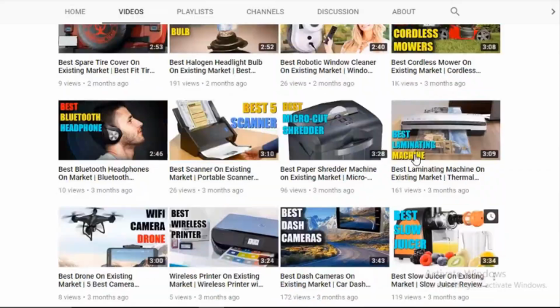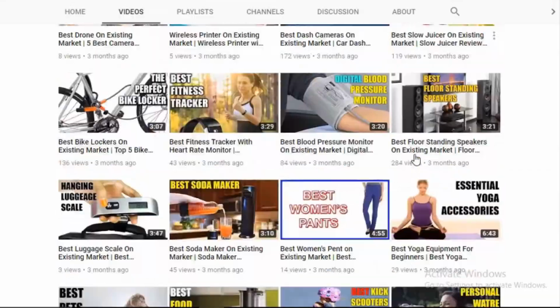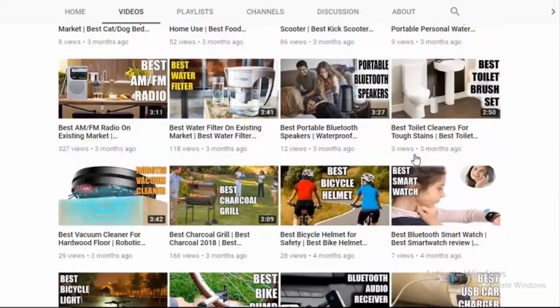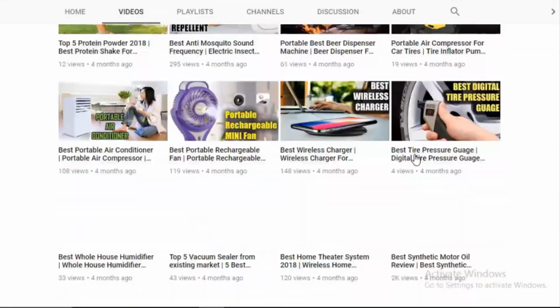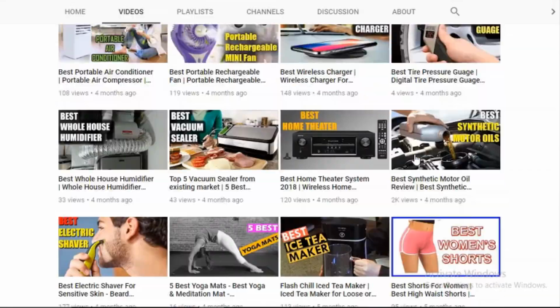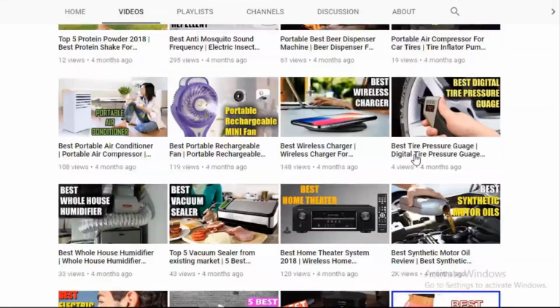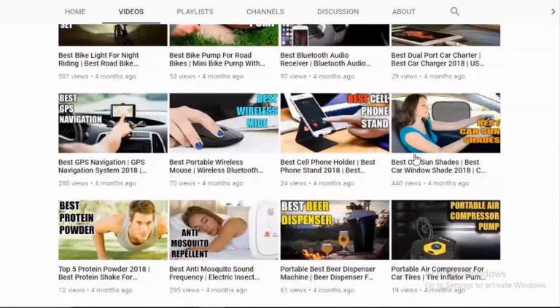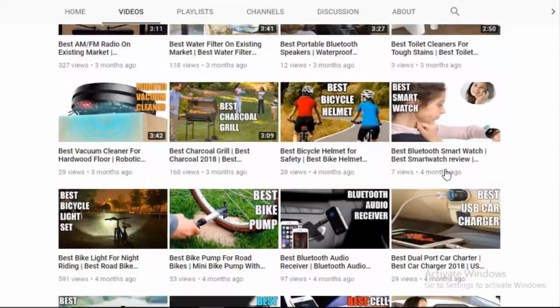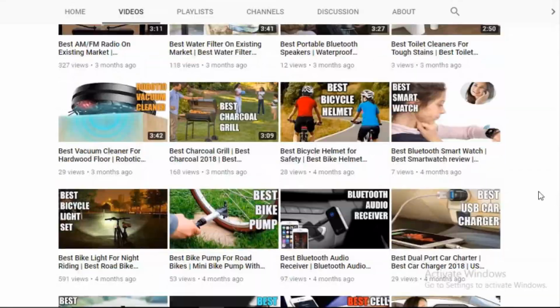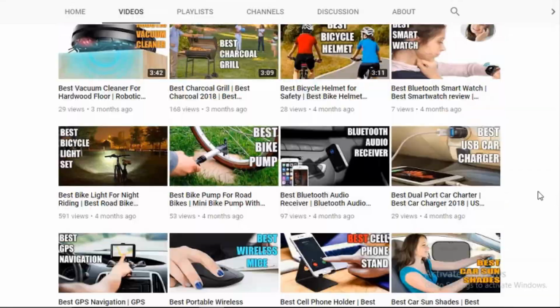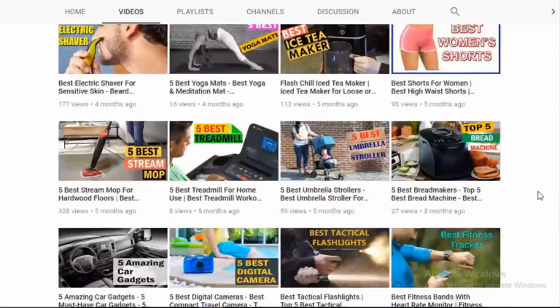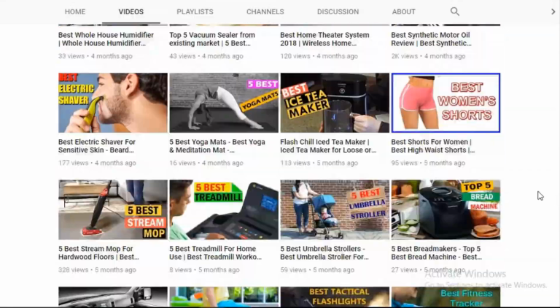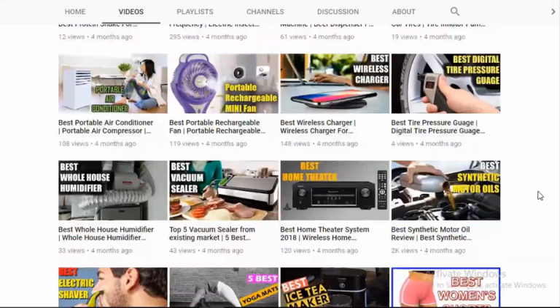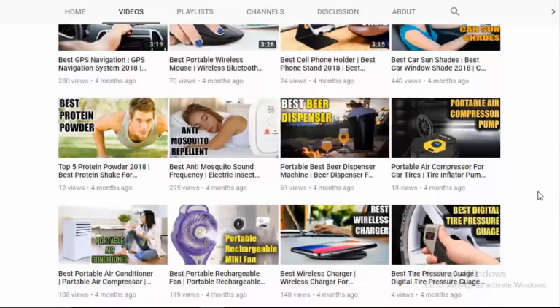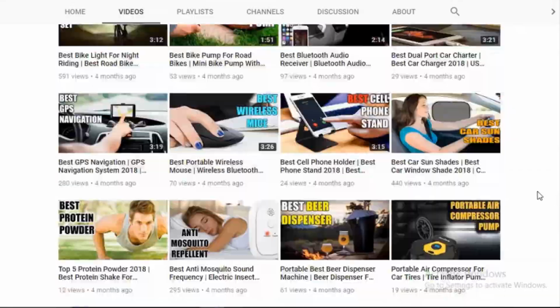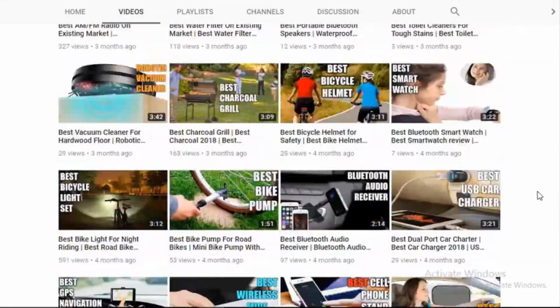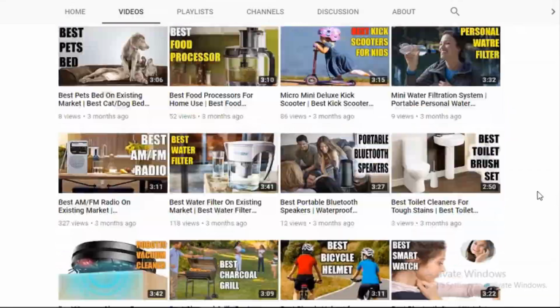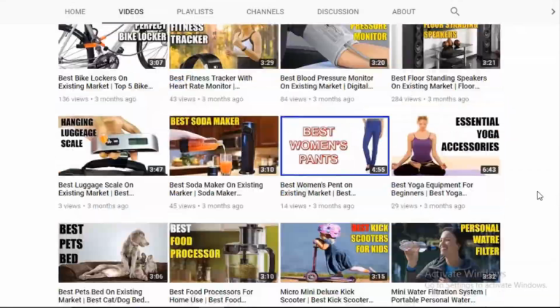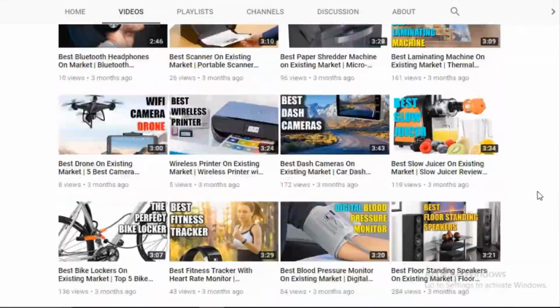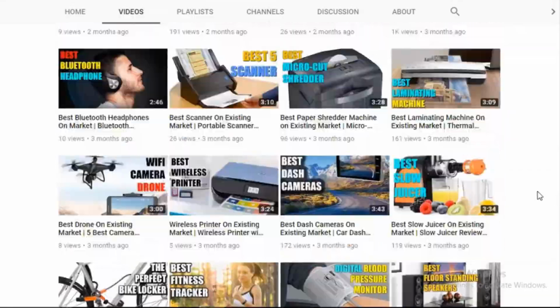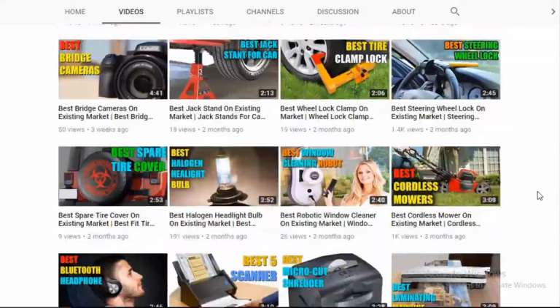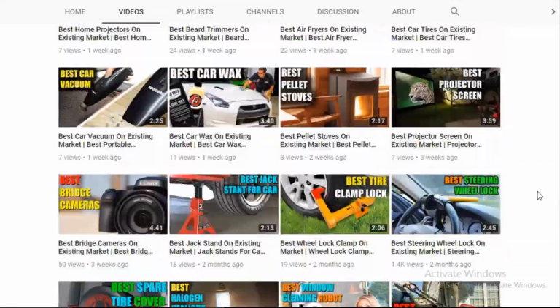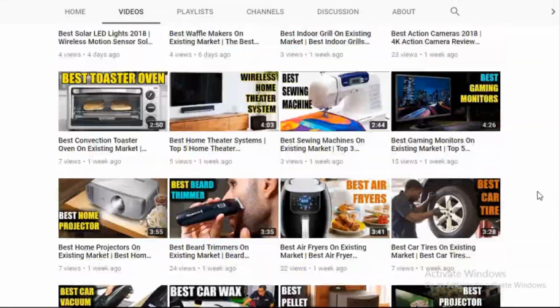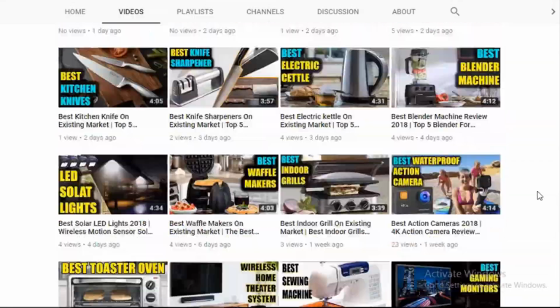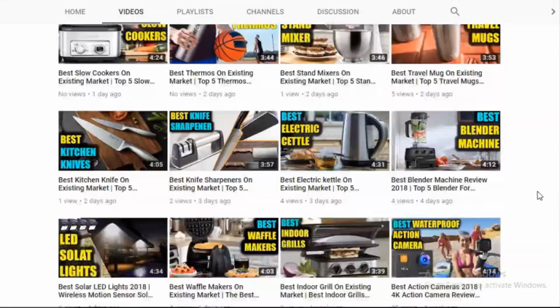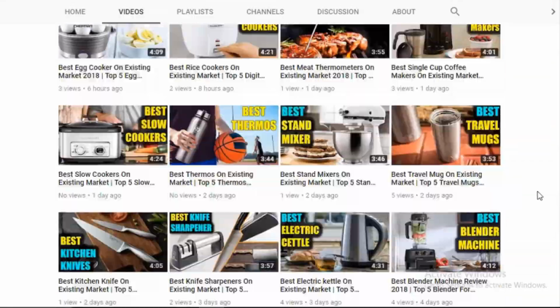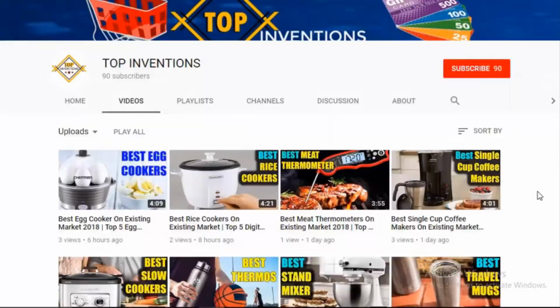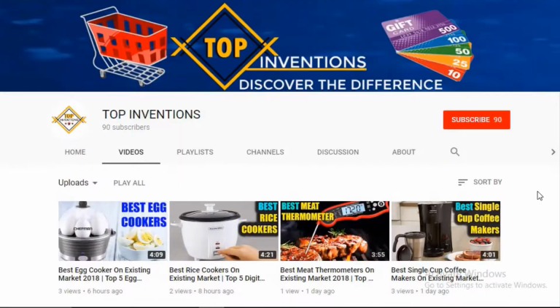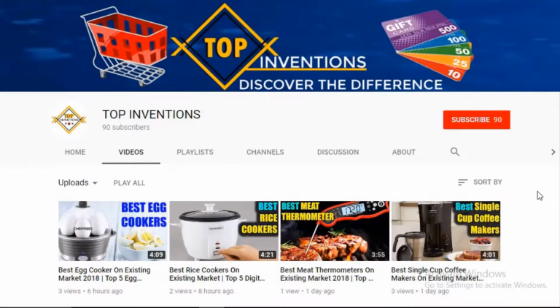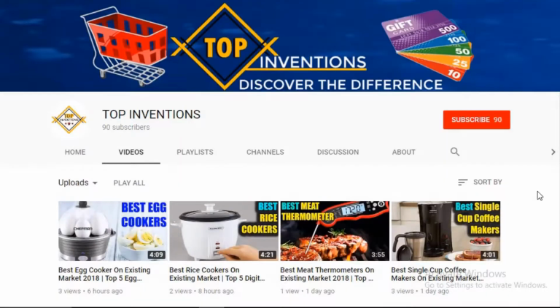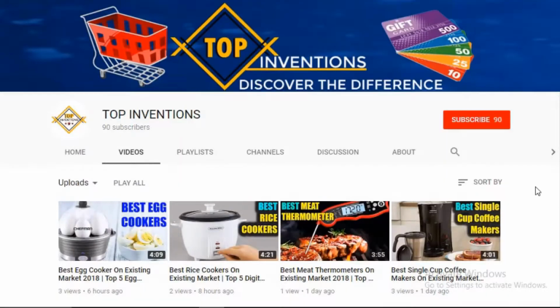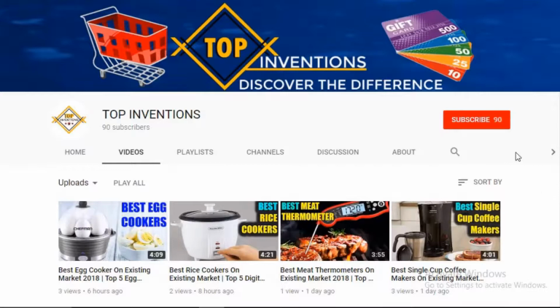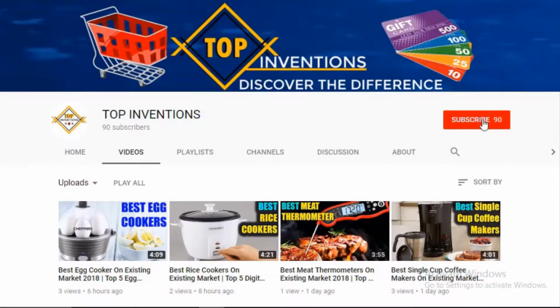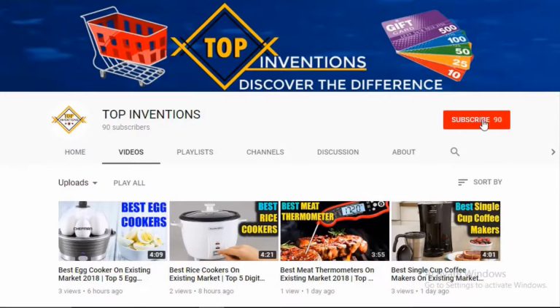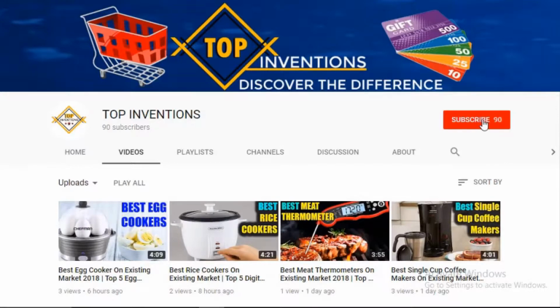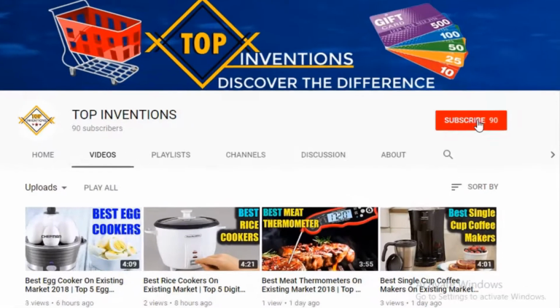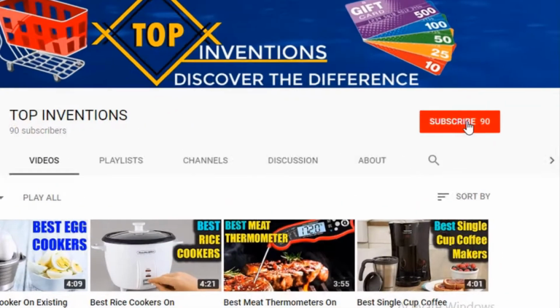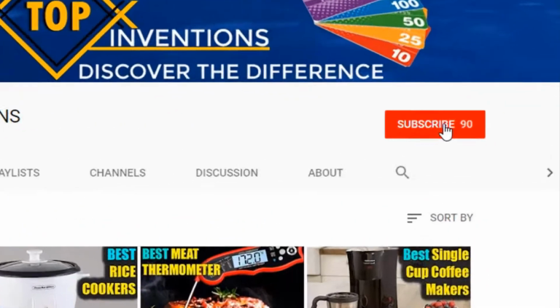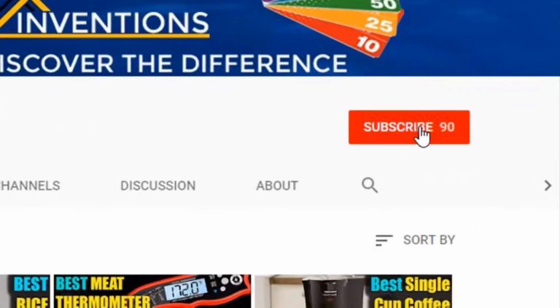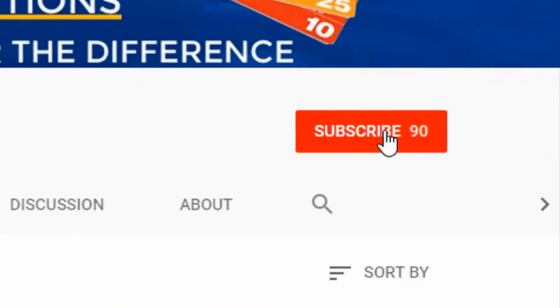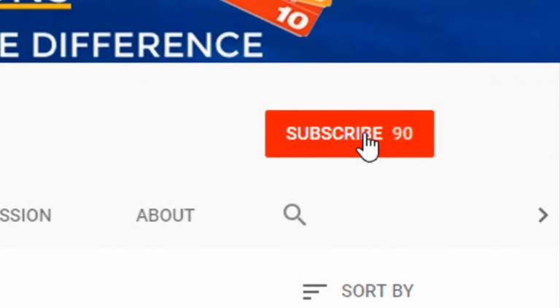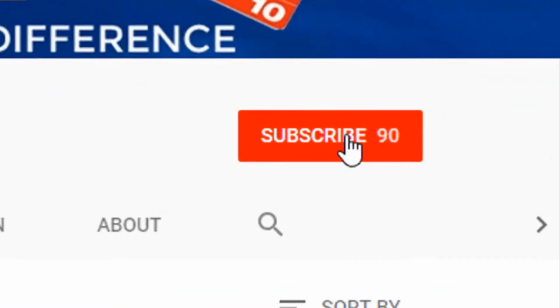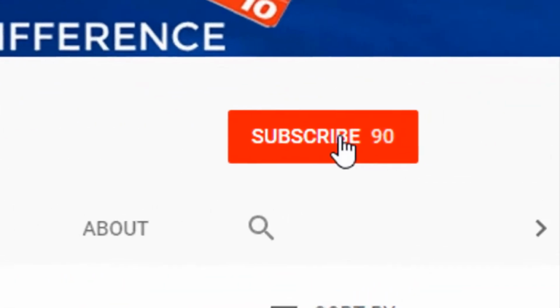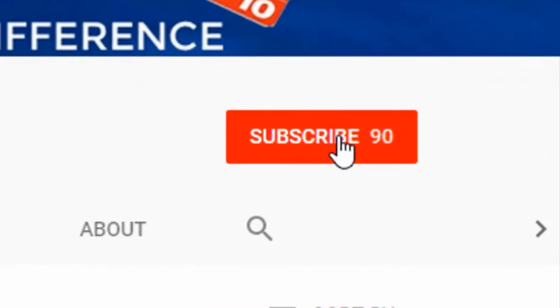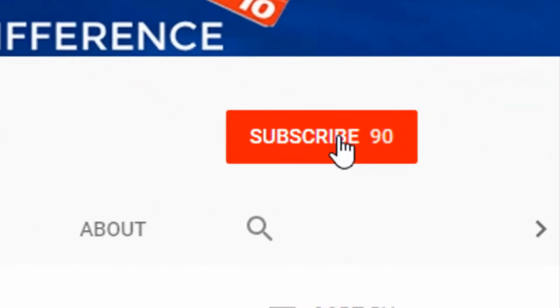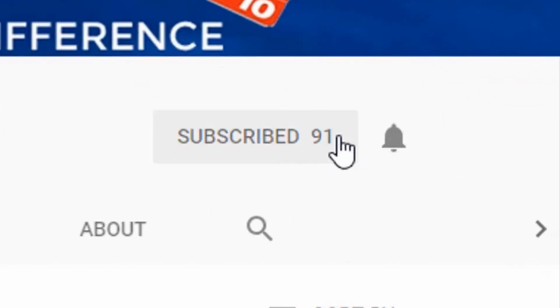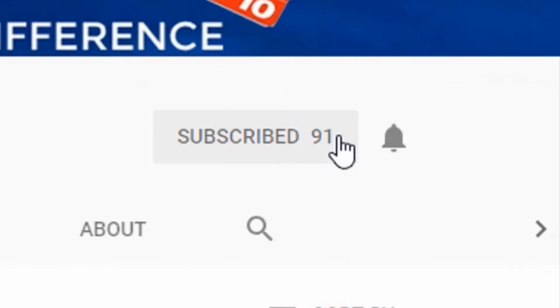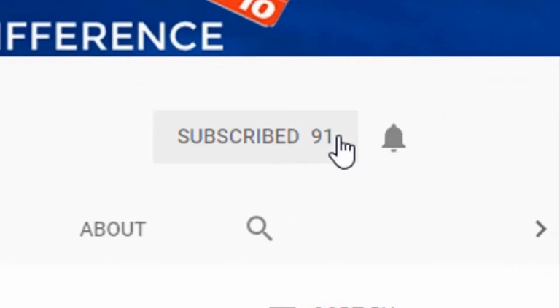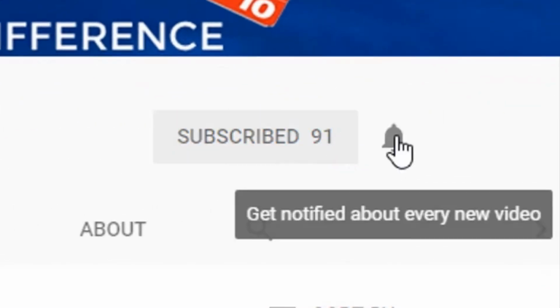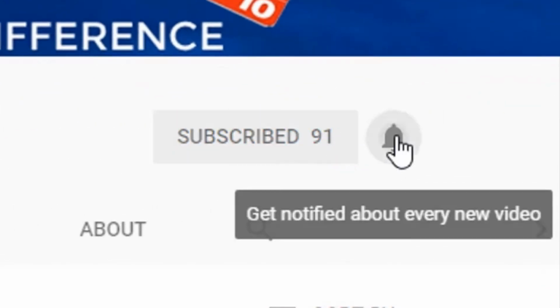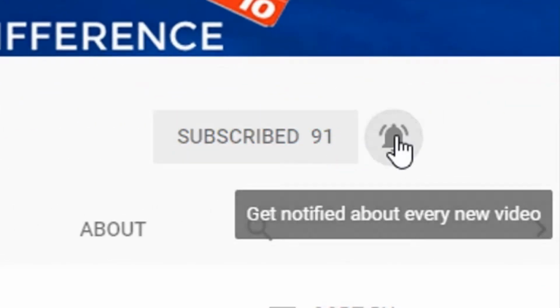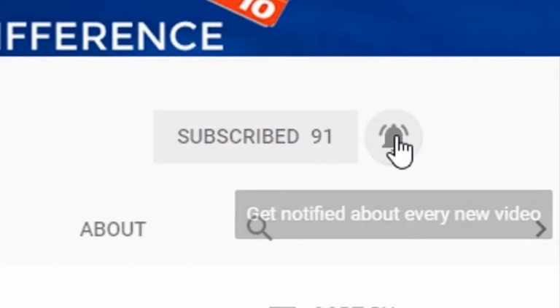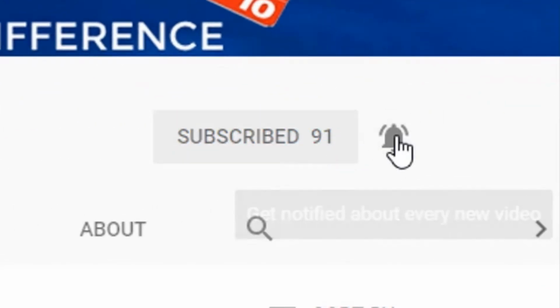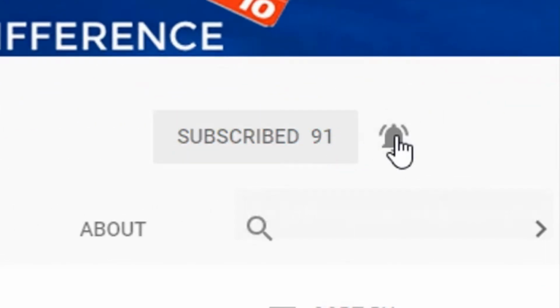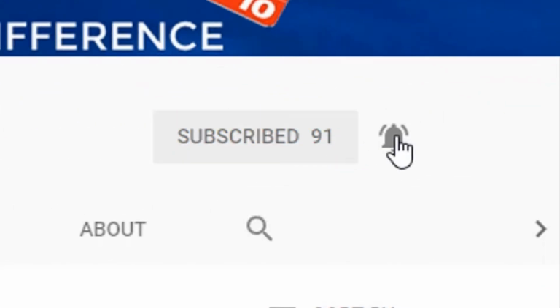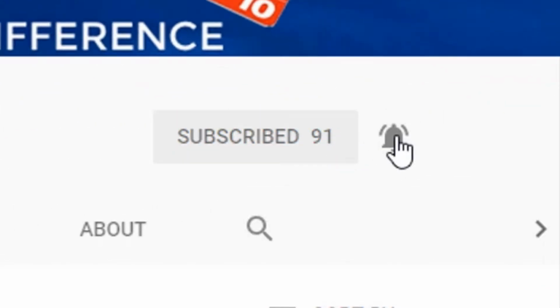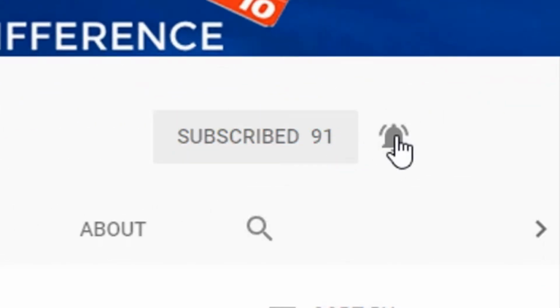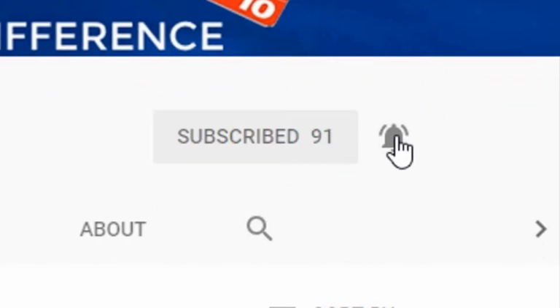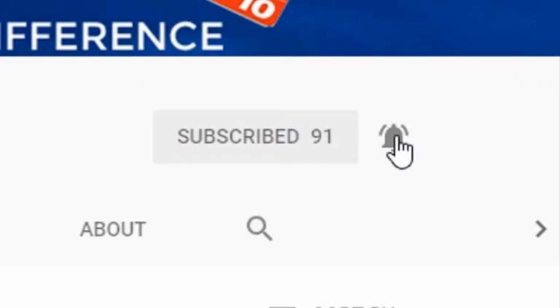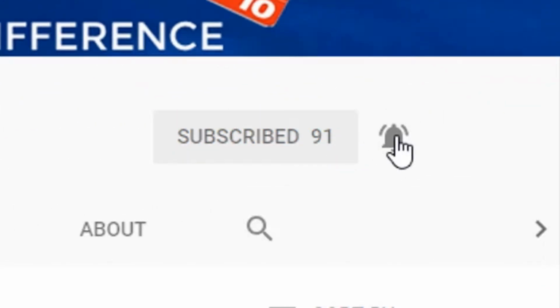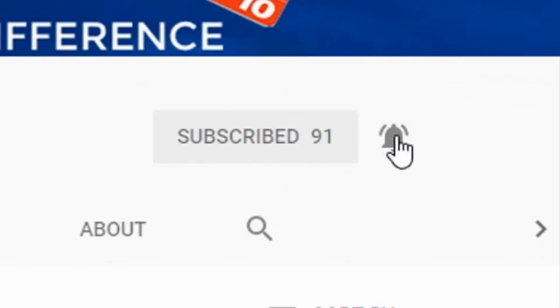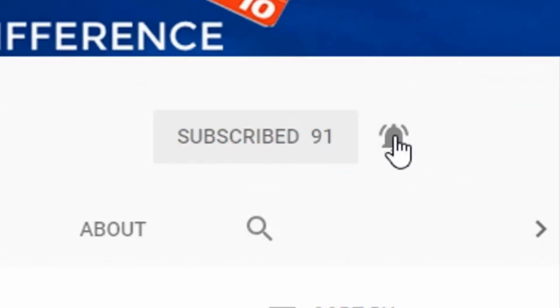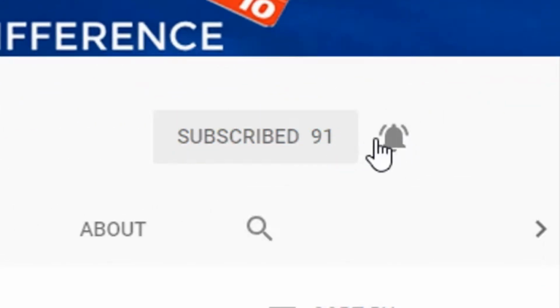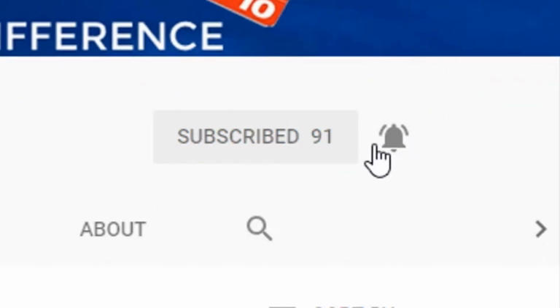Are you new to this channel? You should connect with us by clicking the subscribe button and press the bell icon.